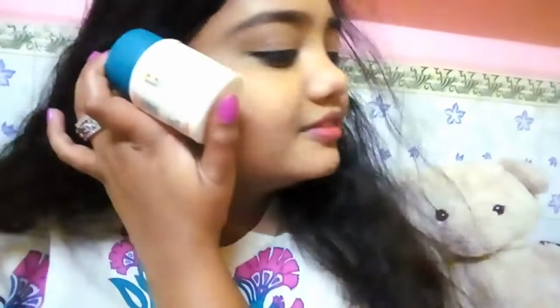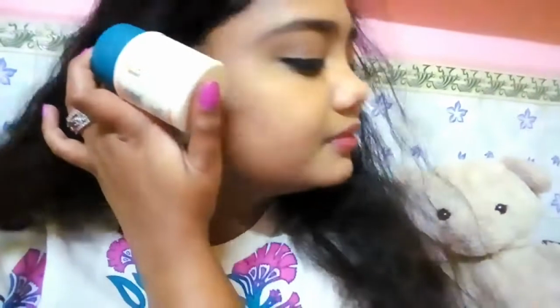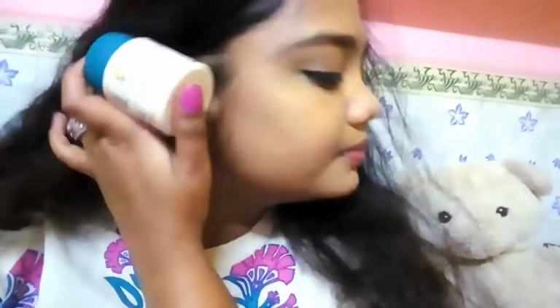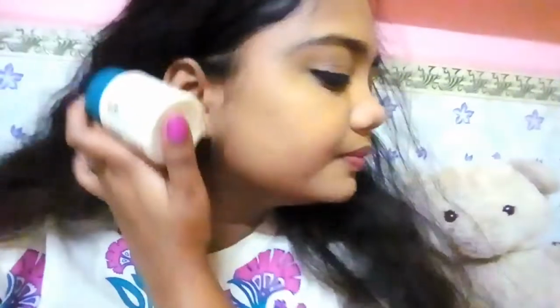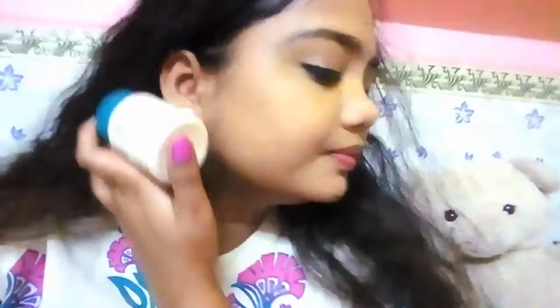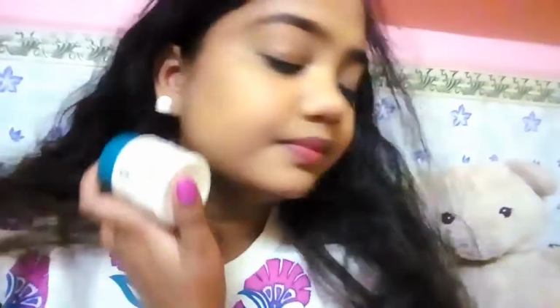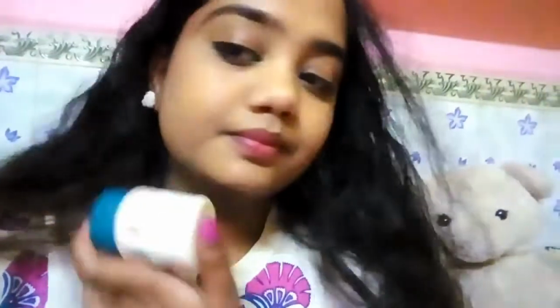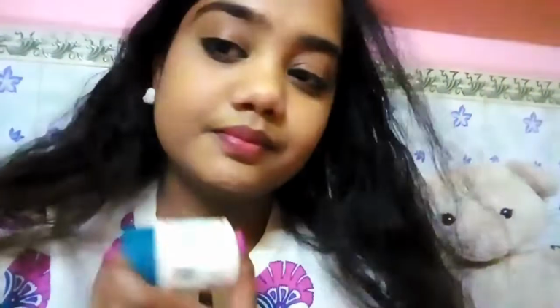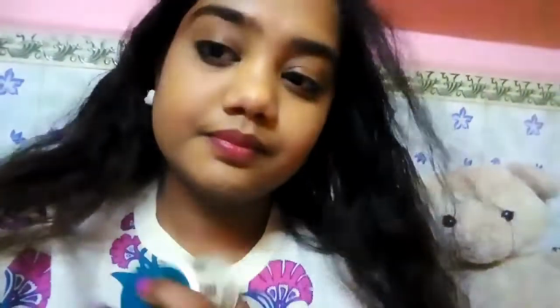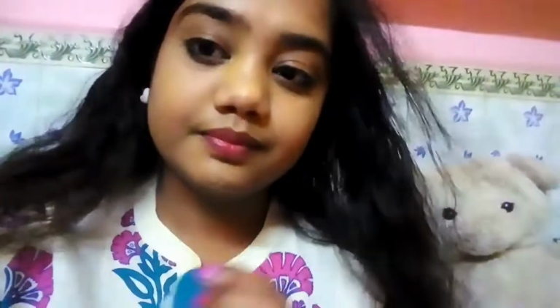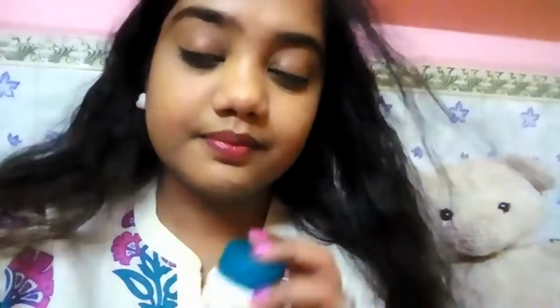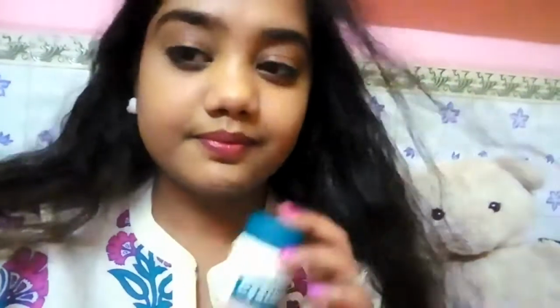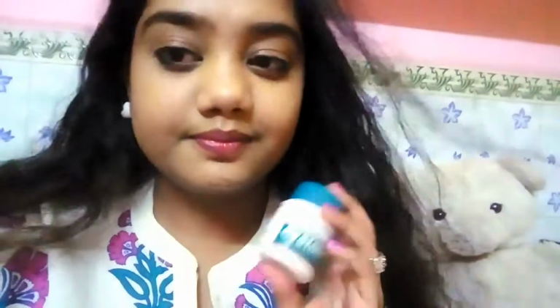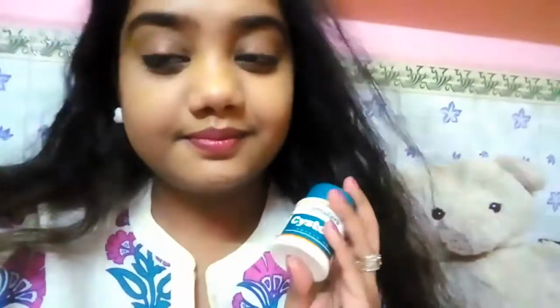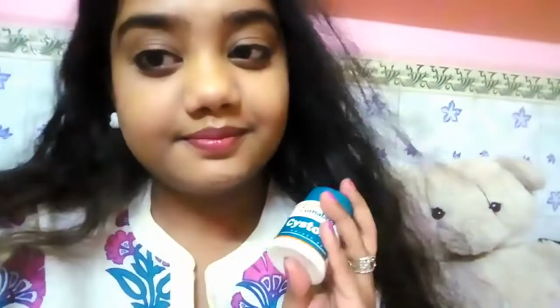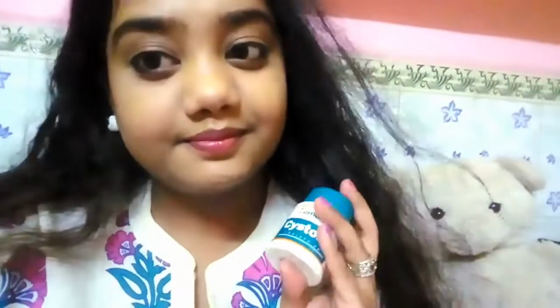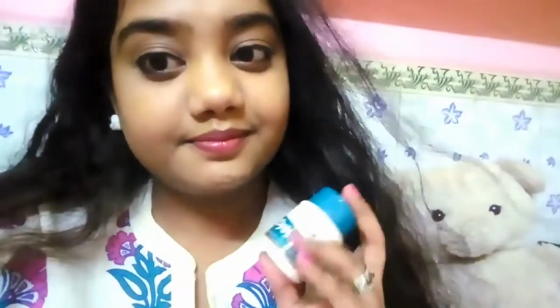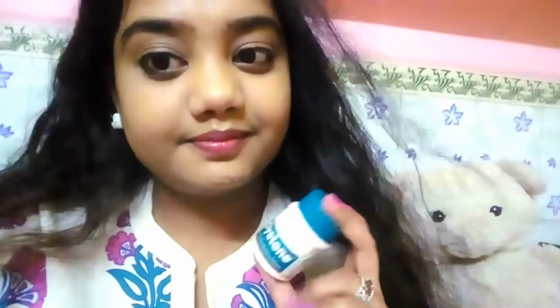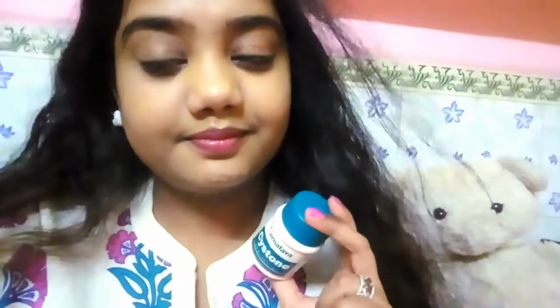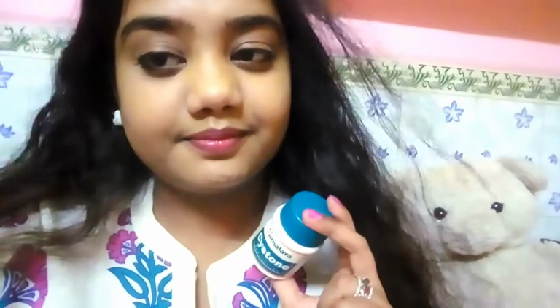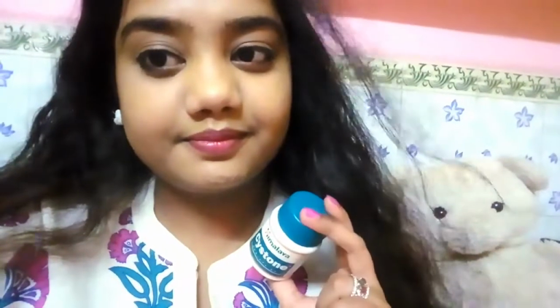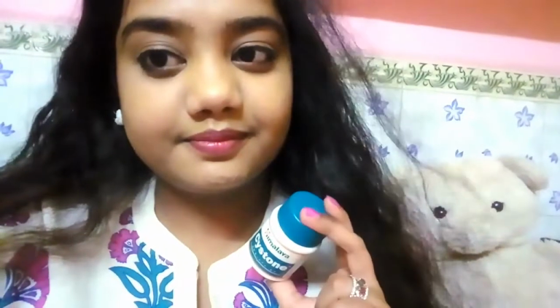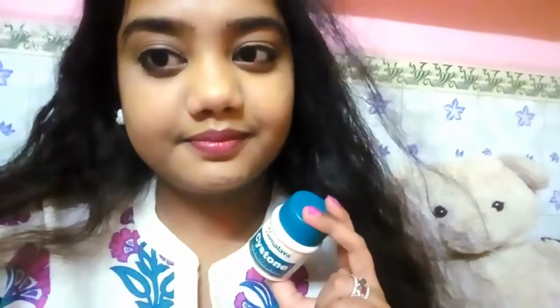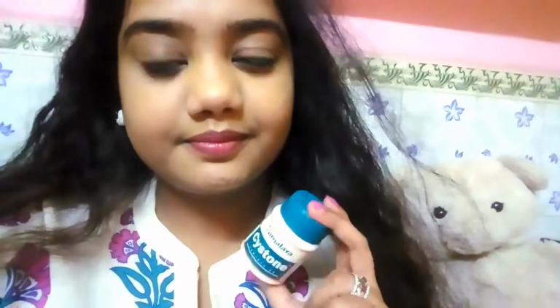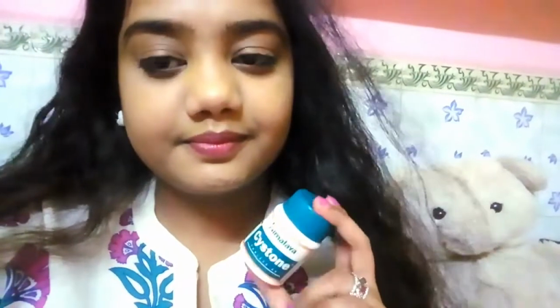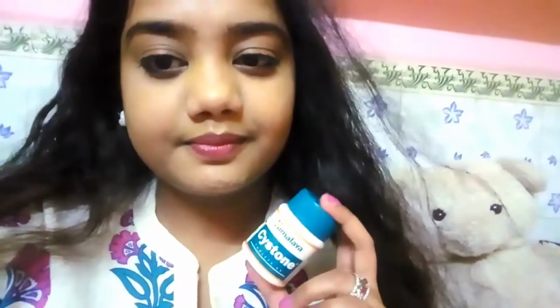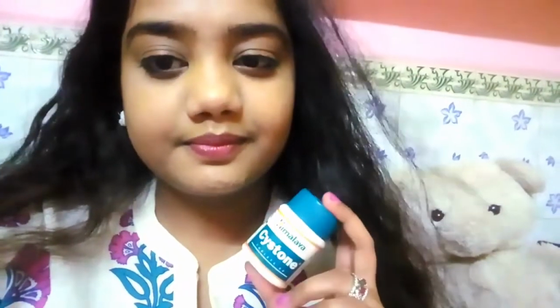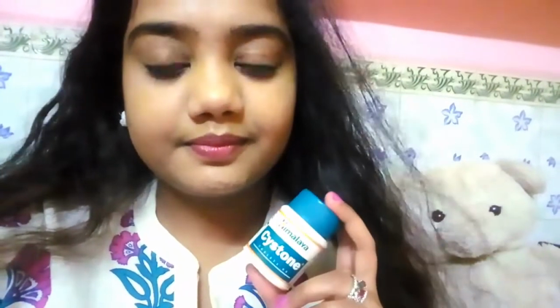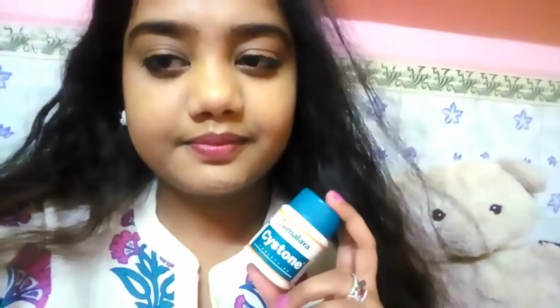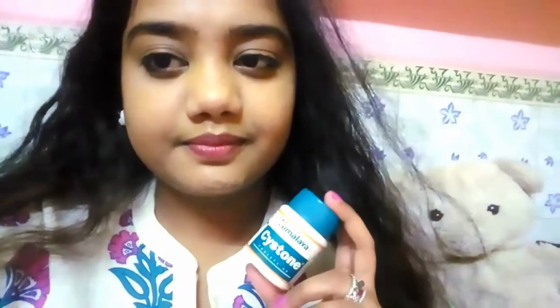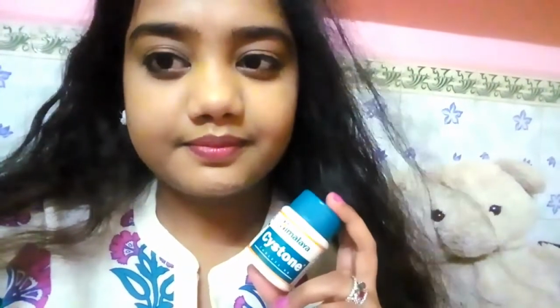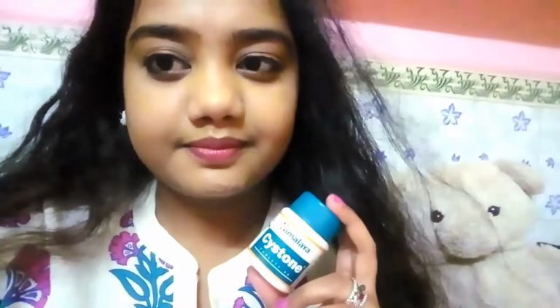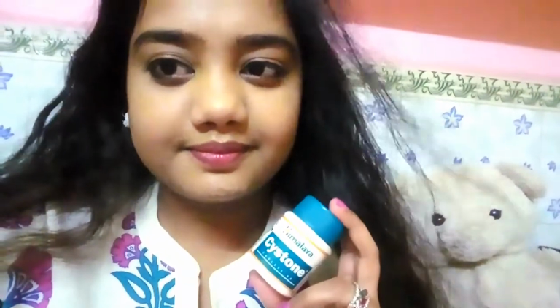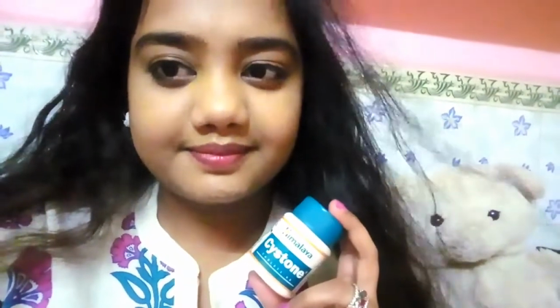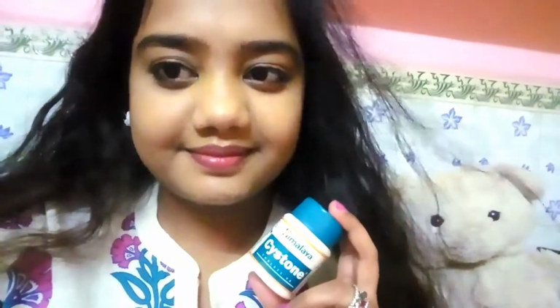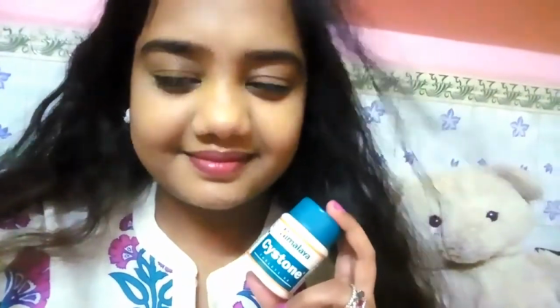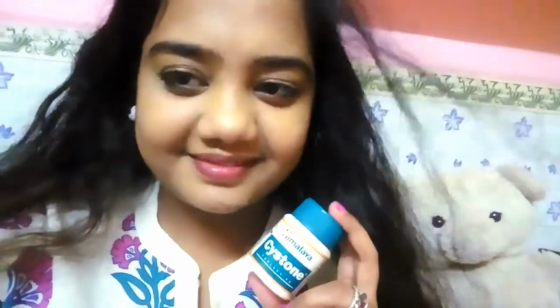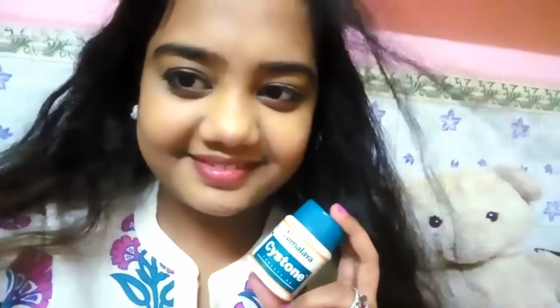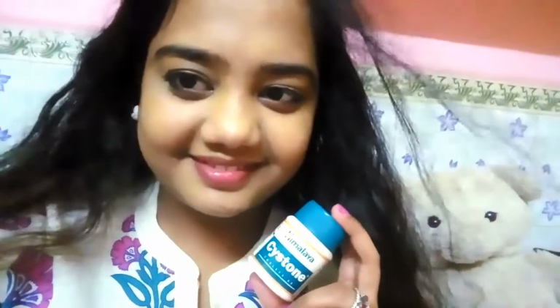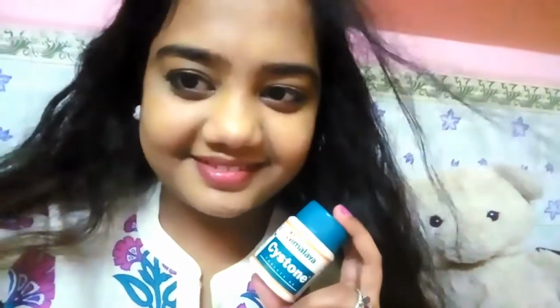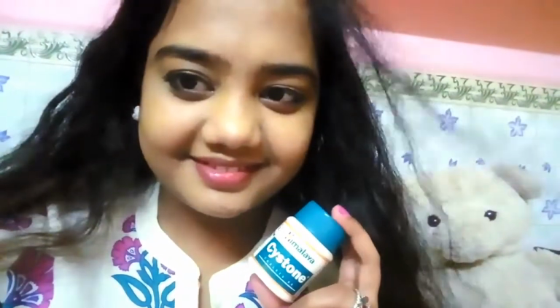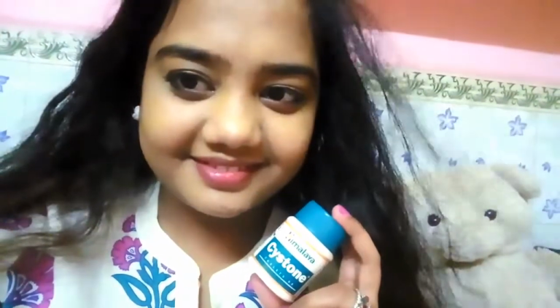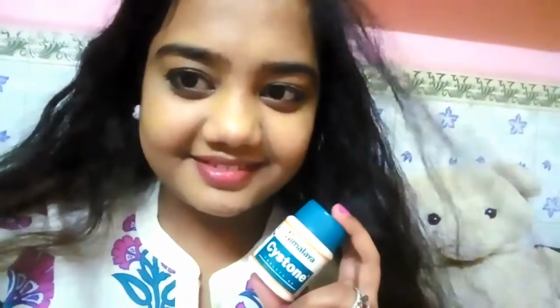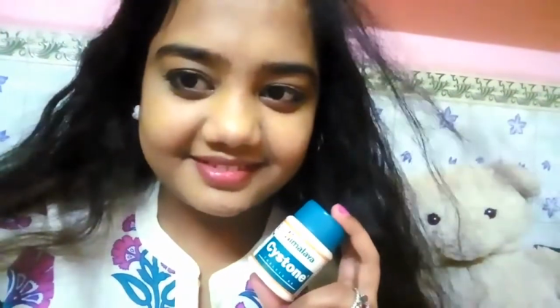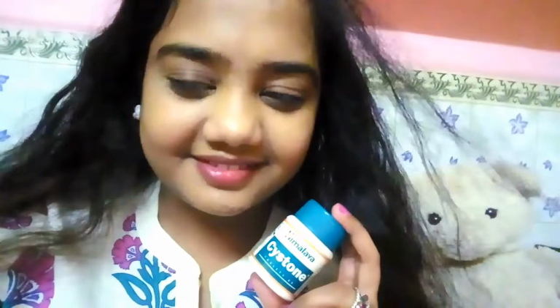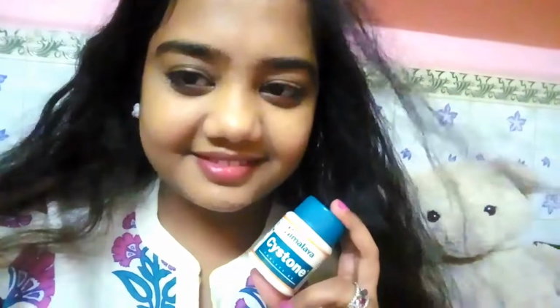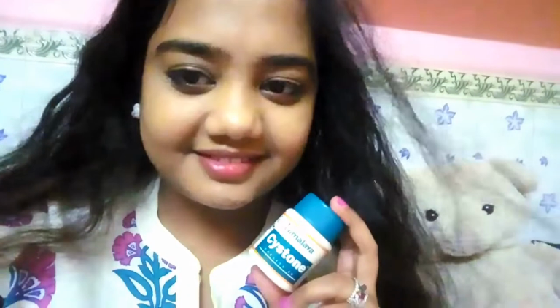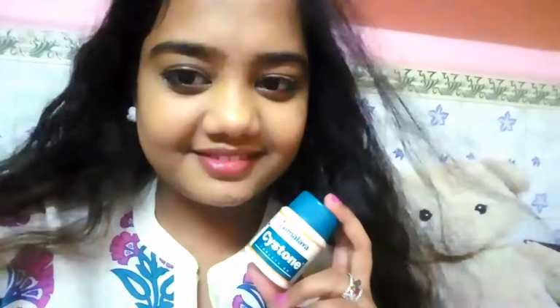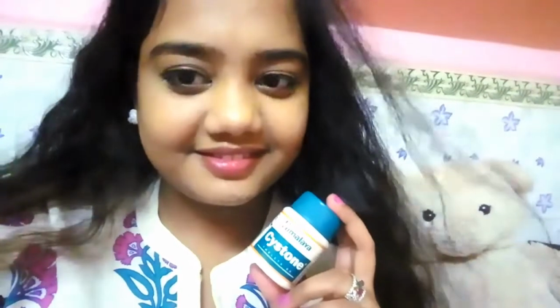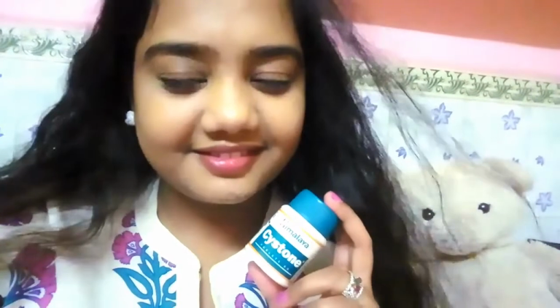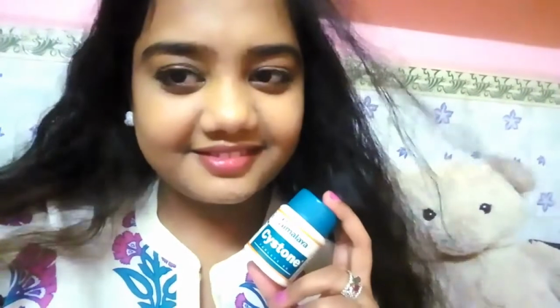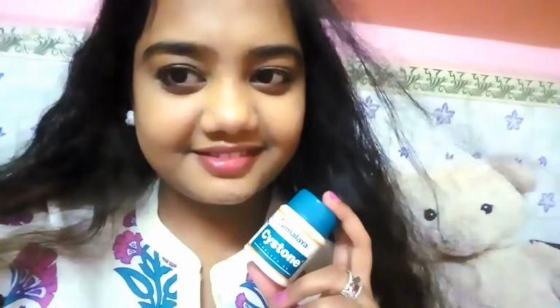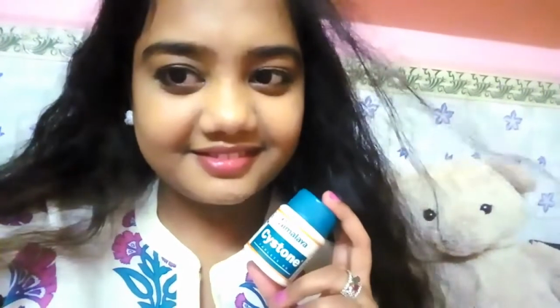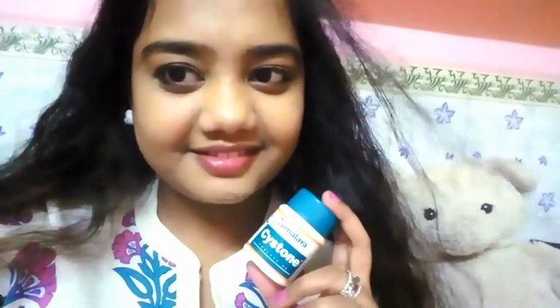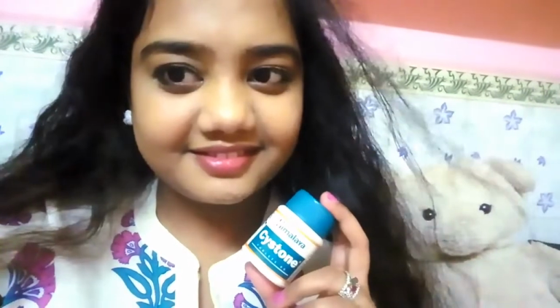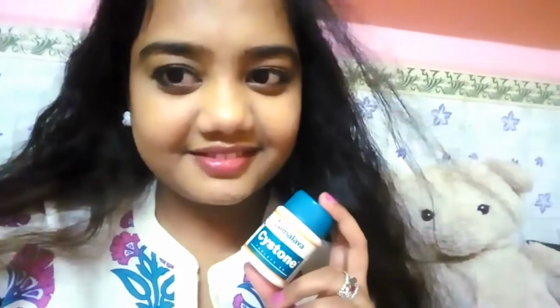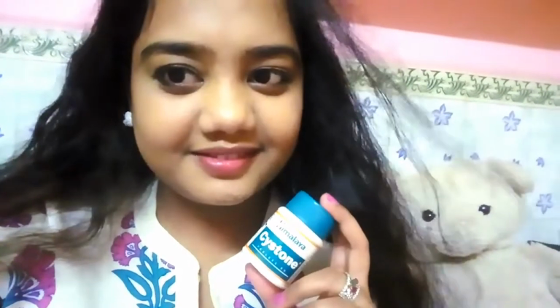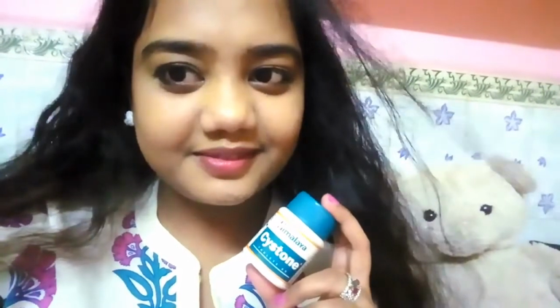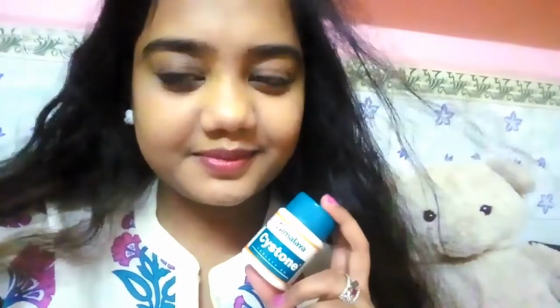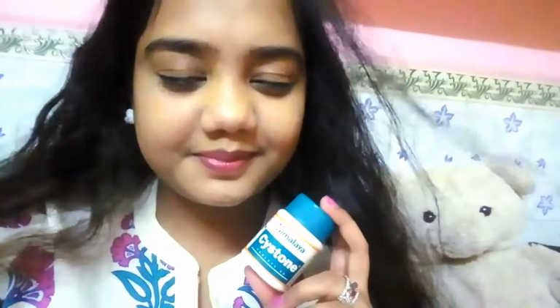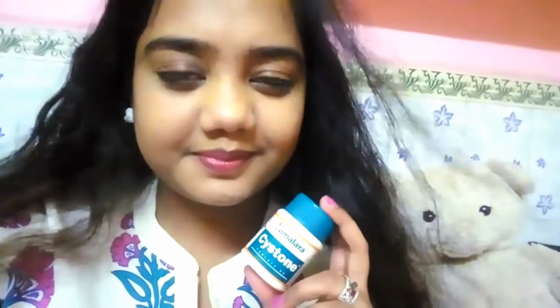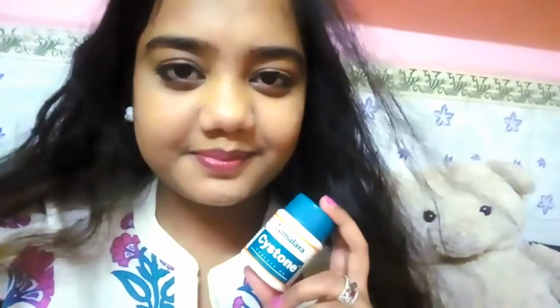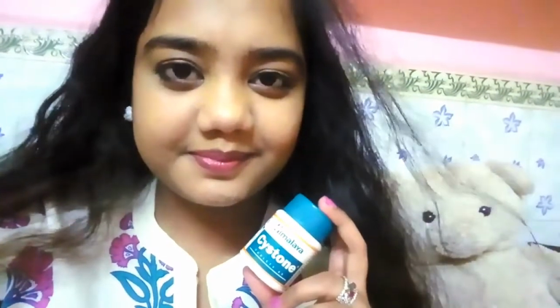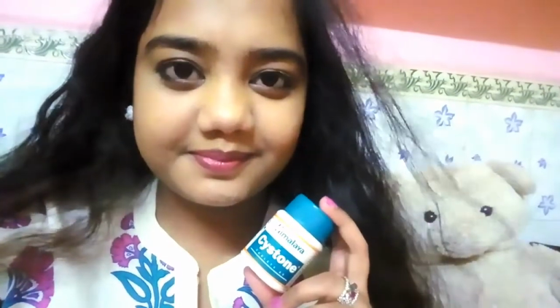Make sure you press the subscribe button so that when I upload a new video, you will get the notification. Thank you so much for watching my video. Do like, comment and share.